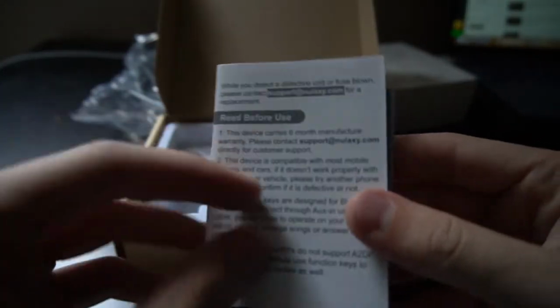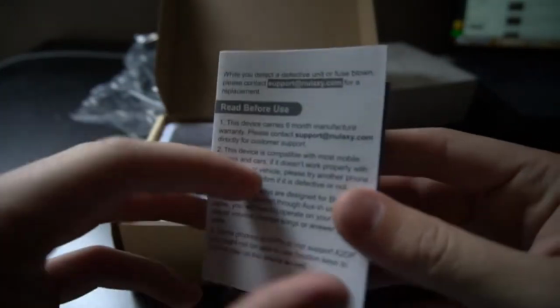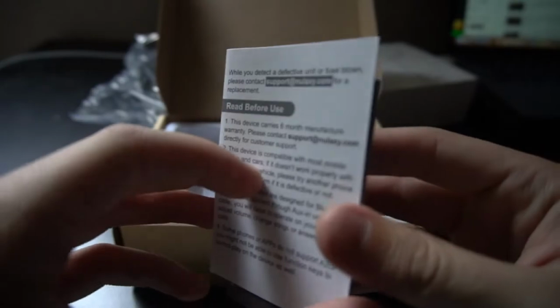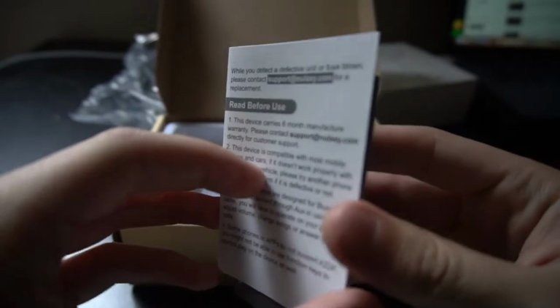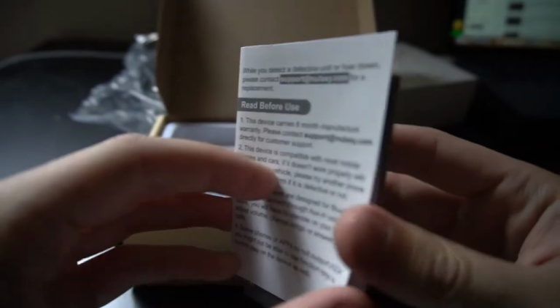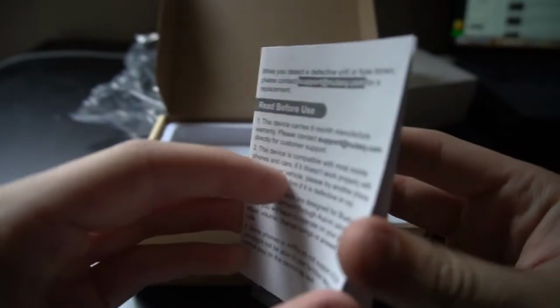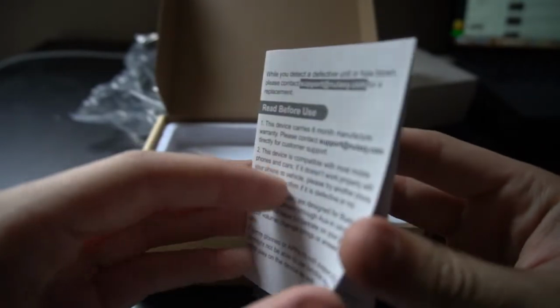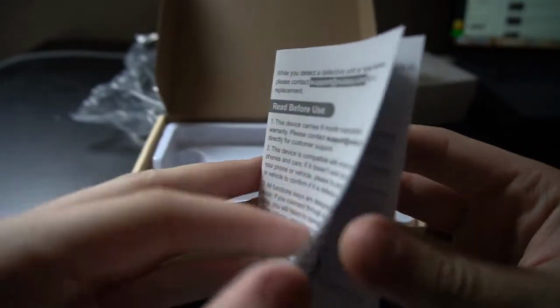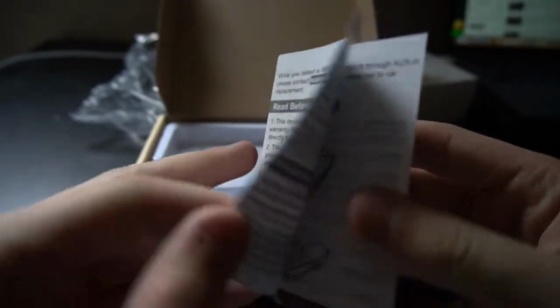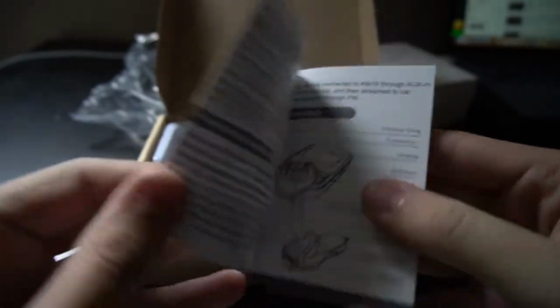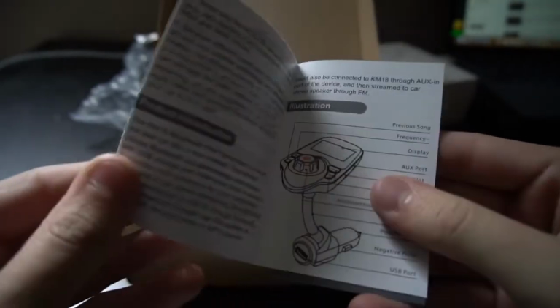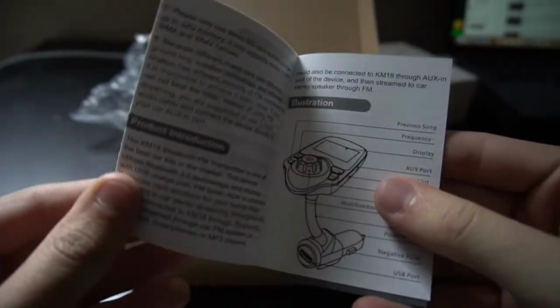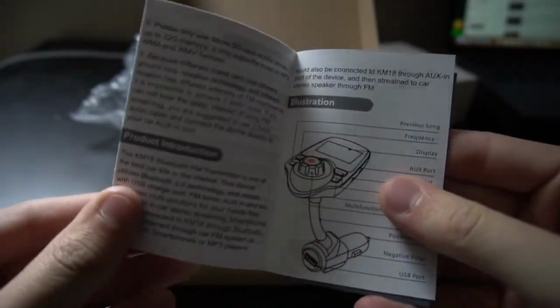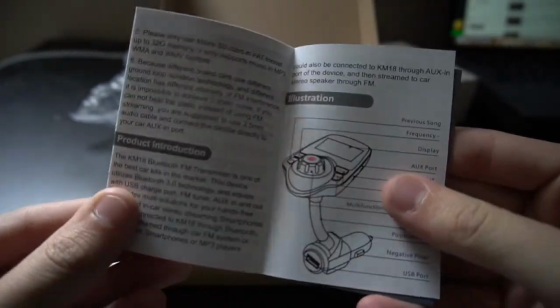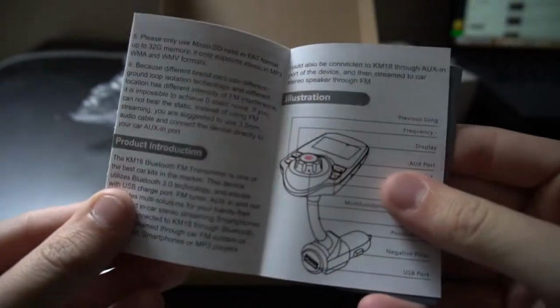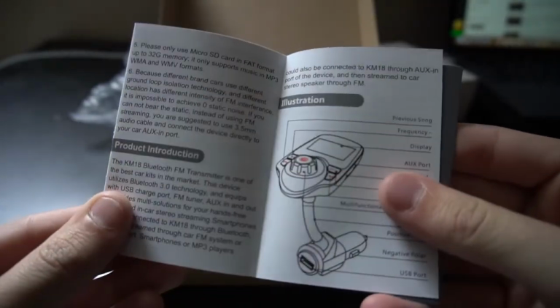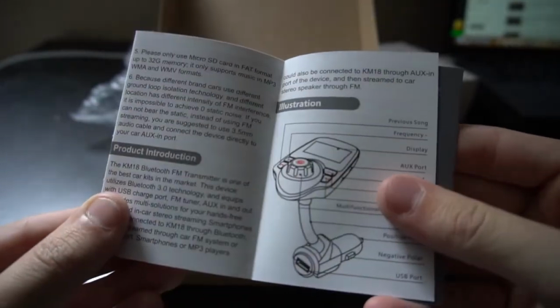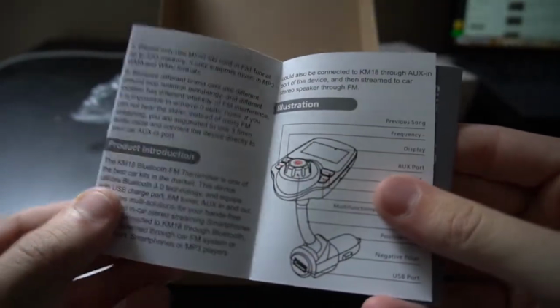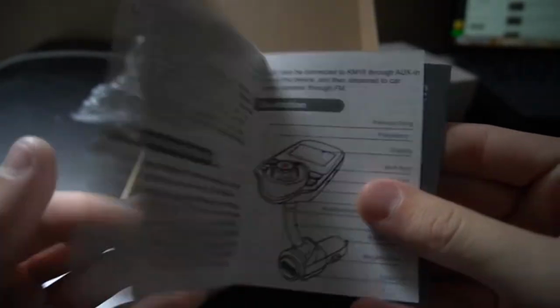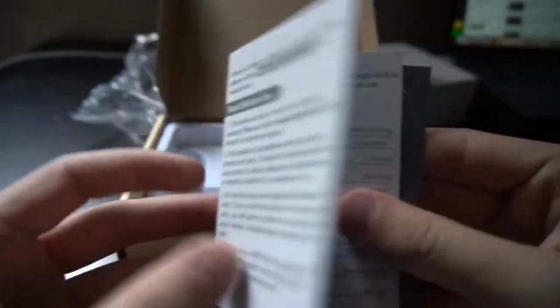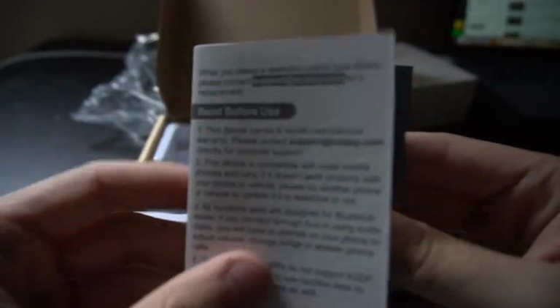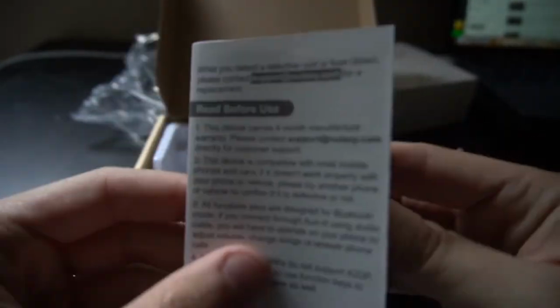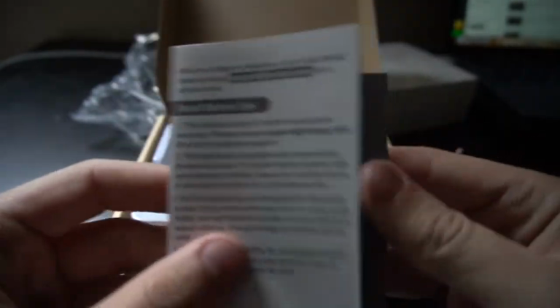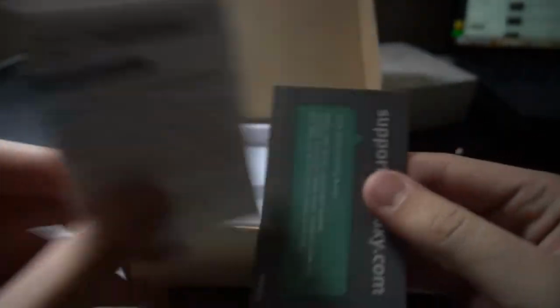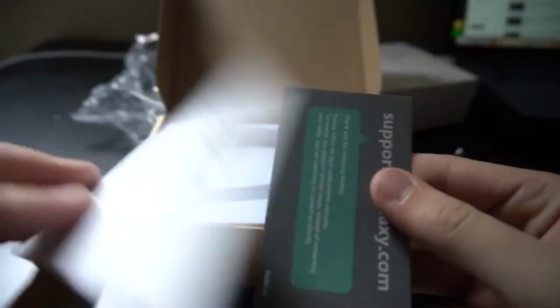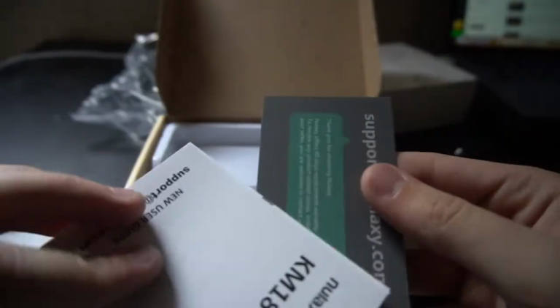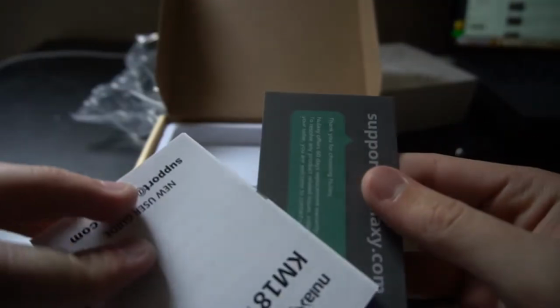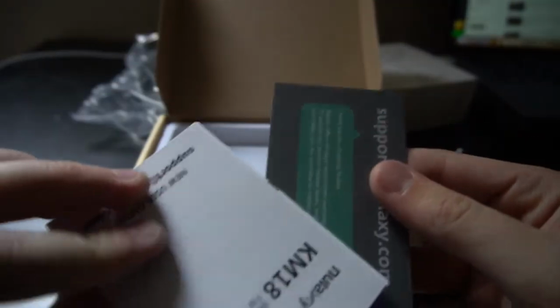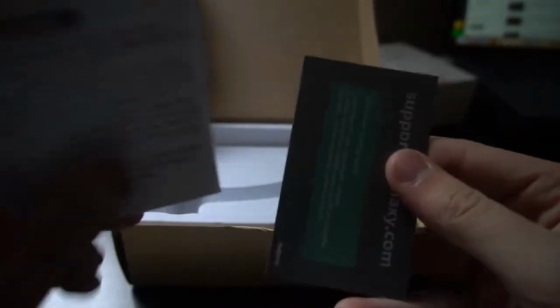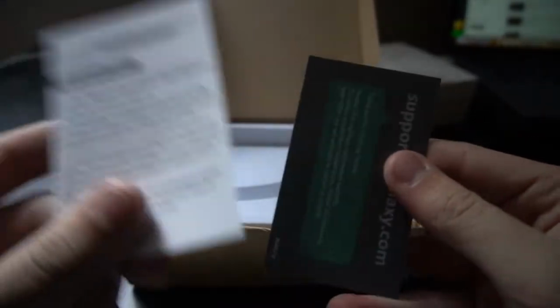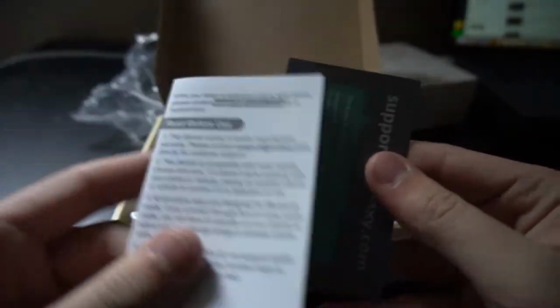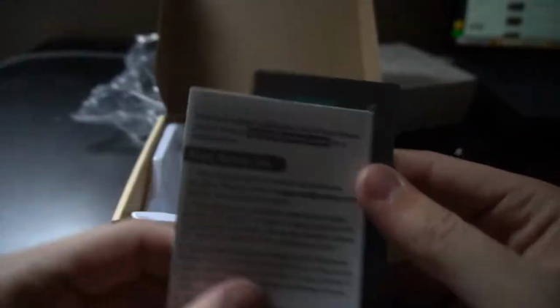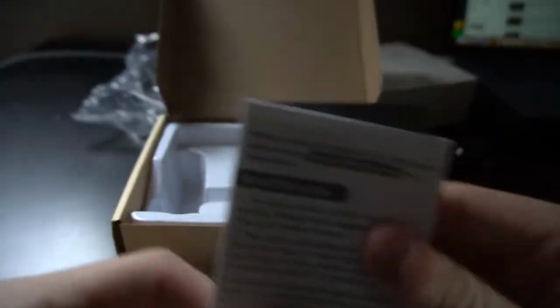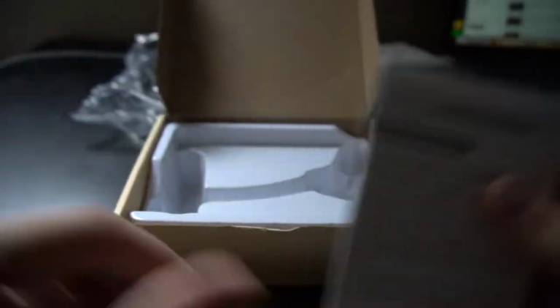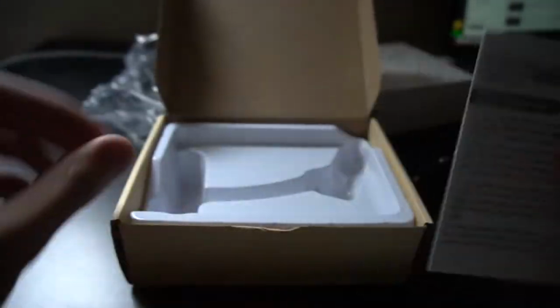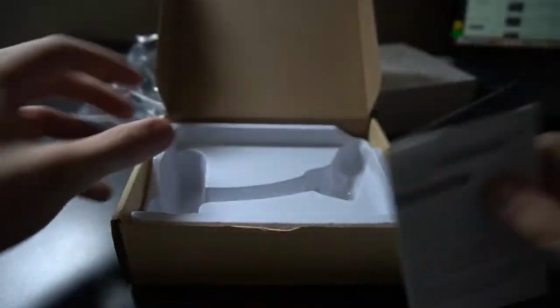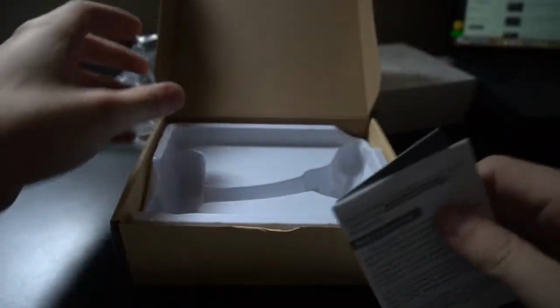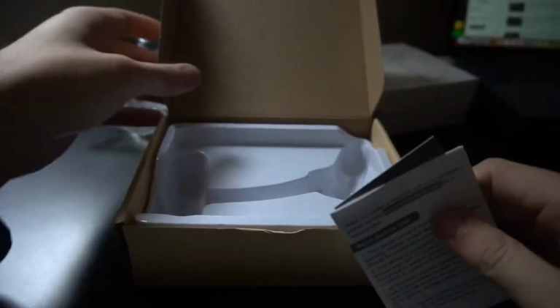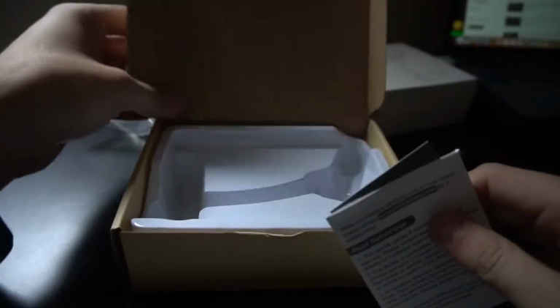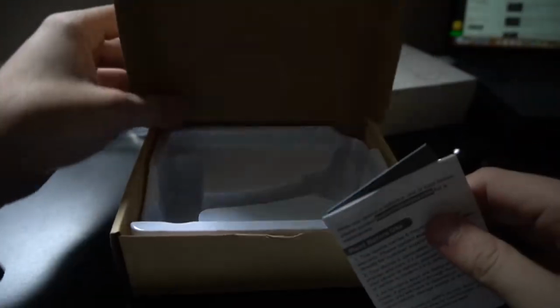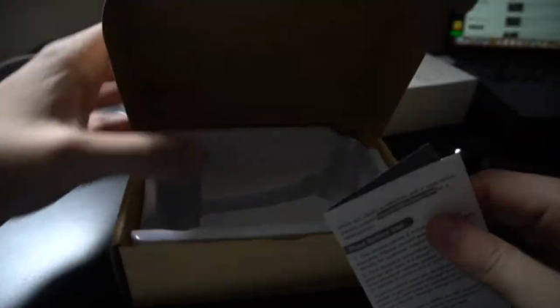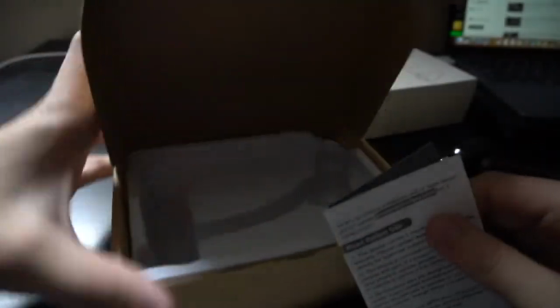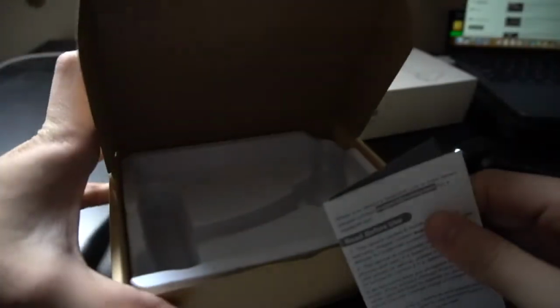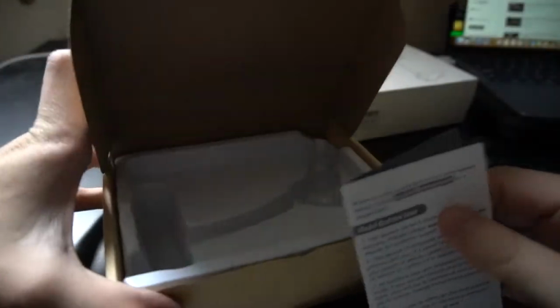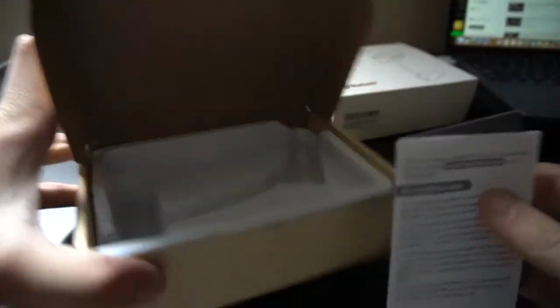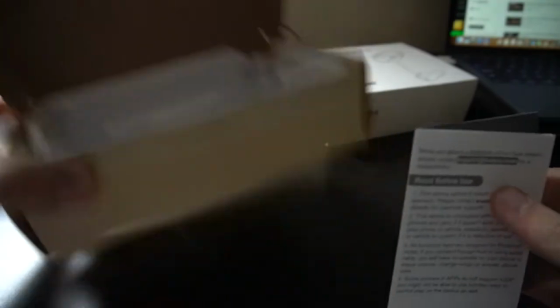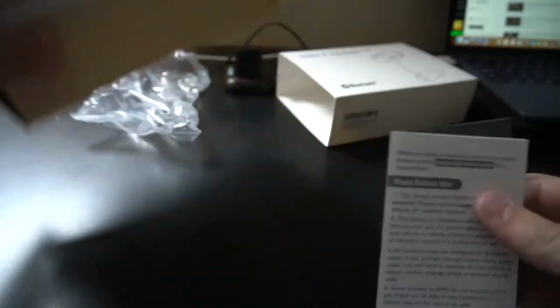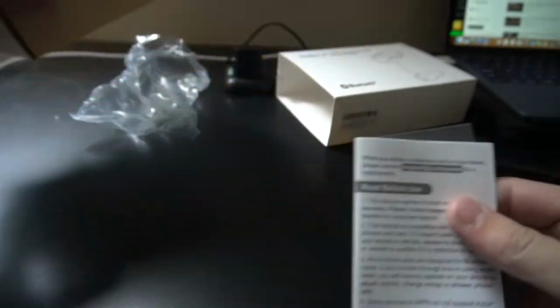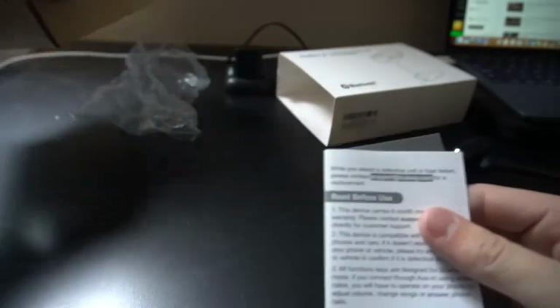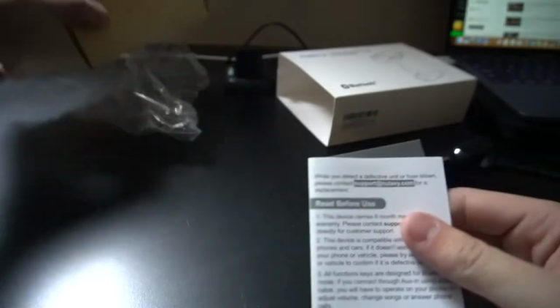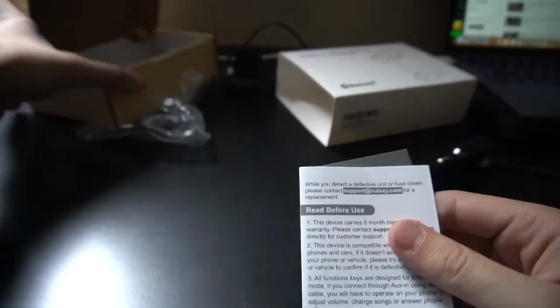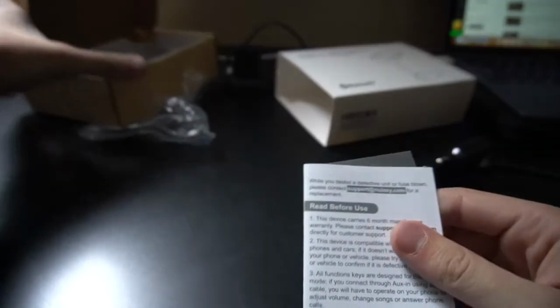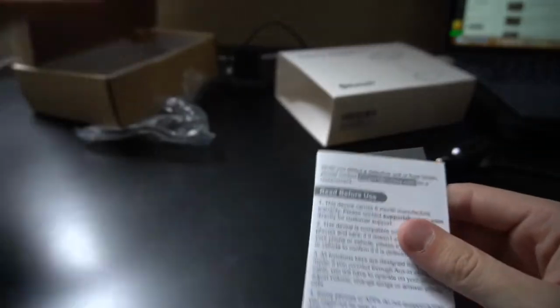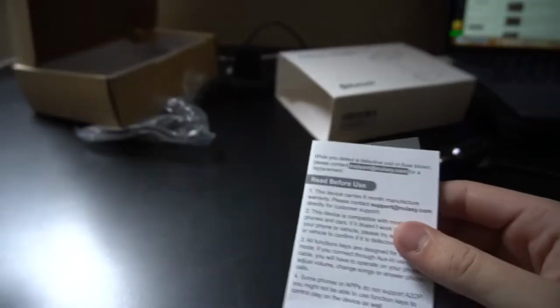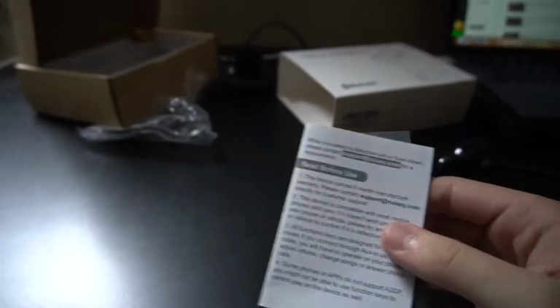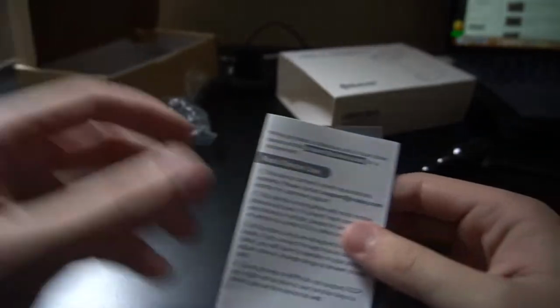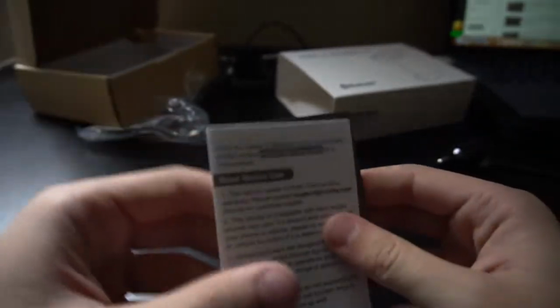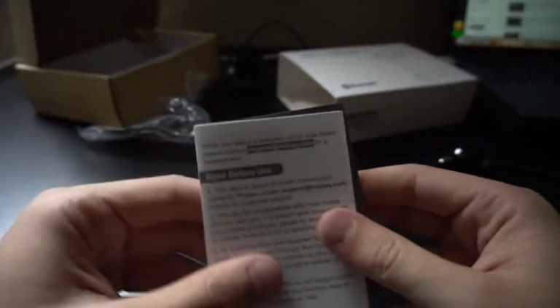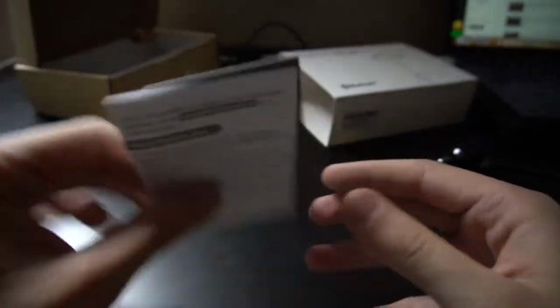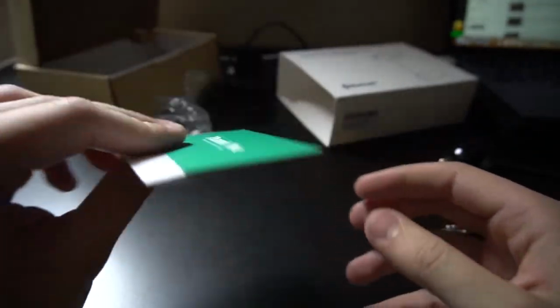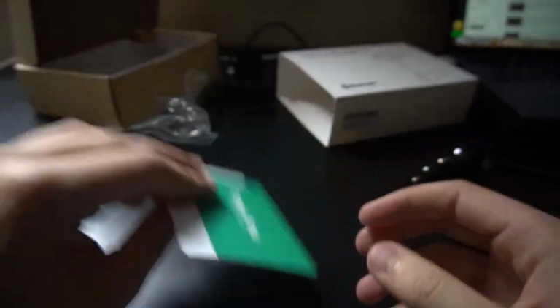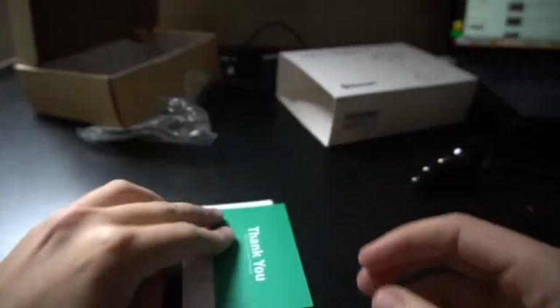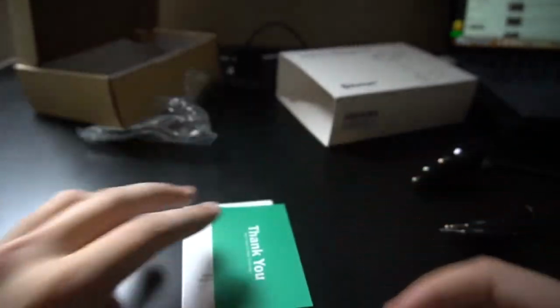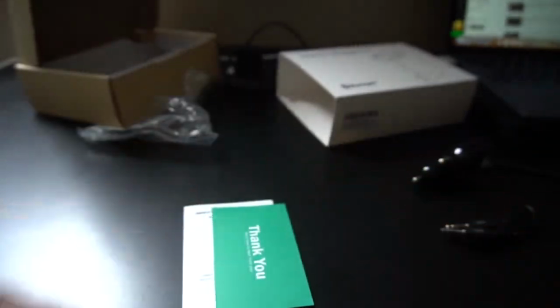I'm hoping the directions are good here. Well, that's all it comes with, and now I'm going to take out my car and see how it works.